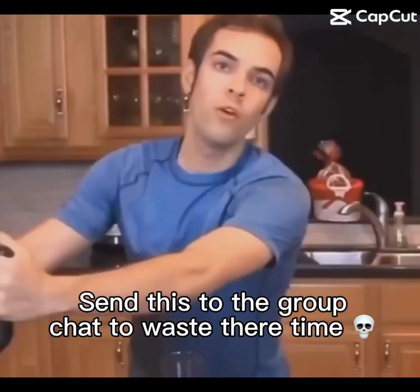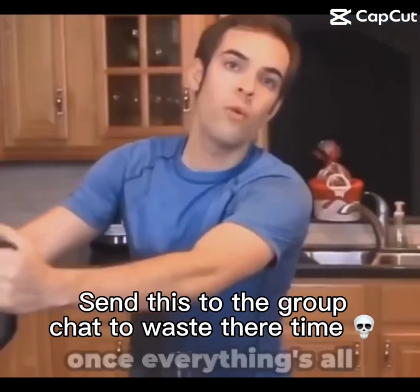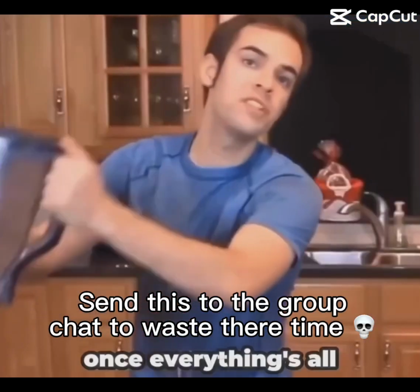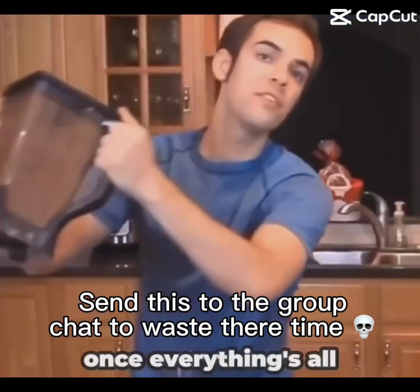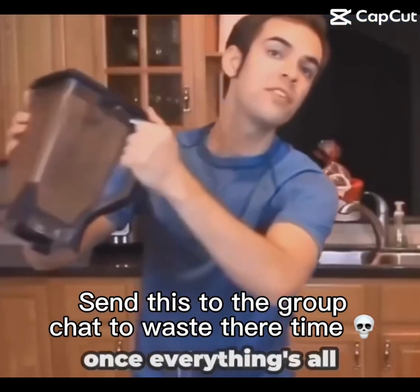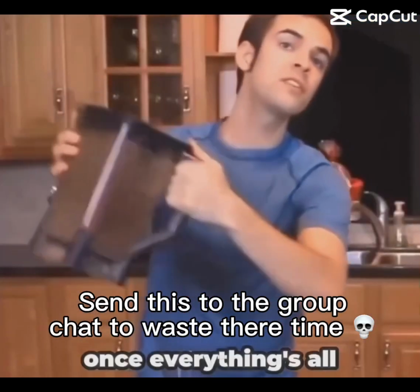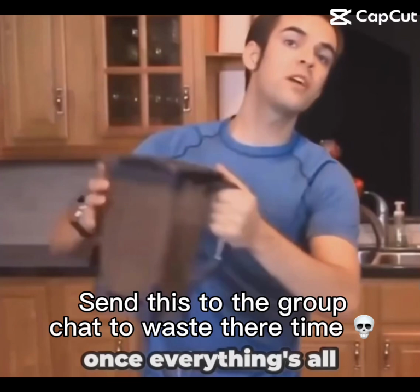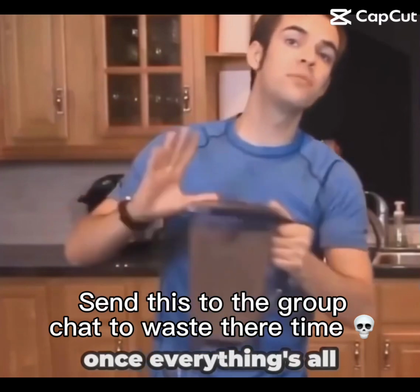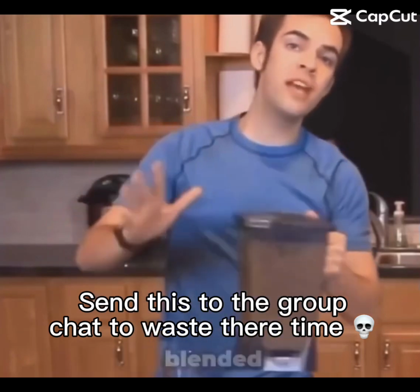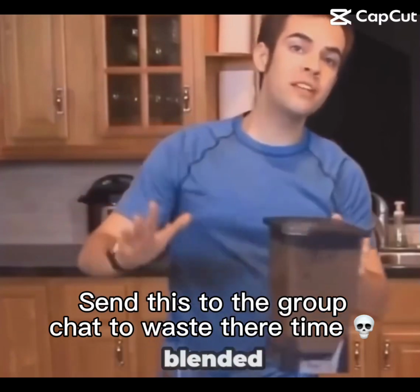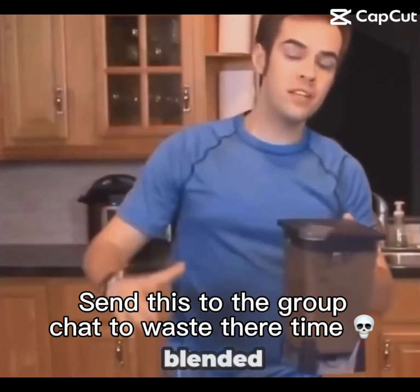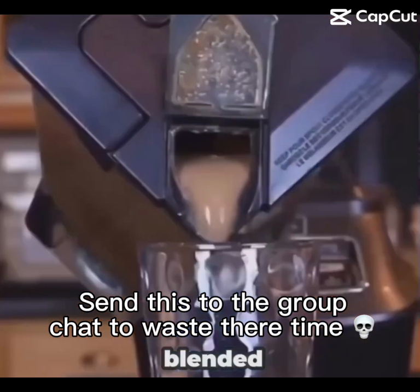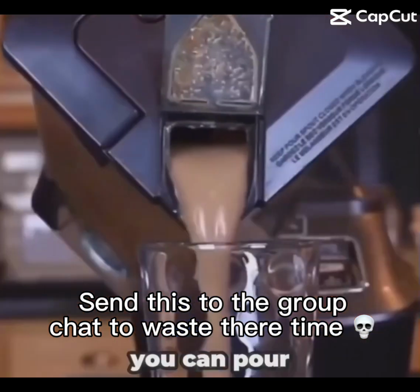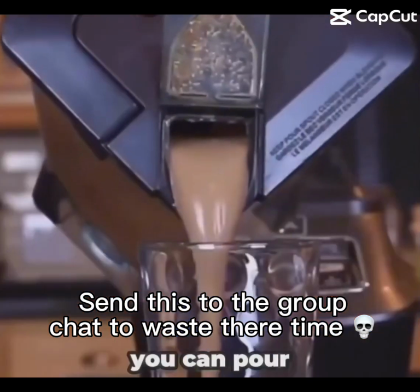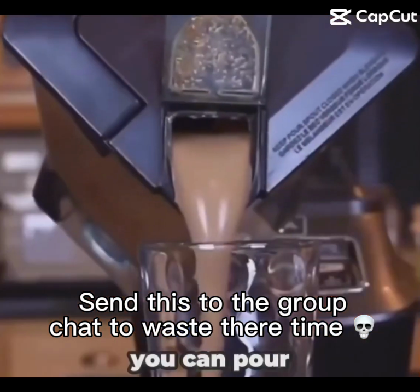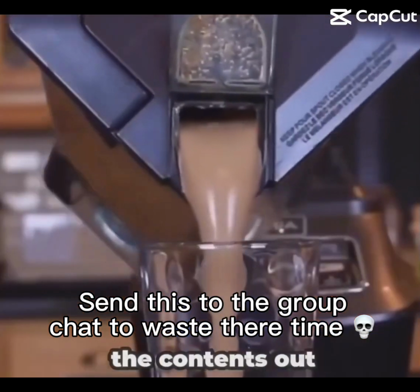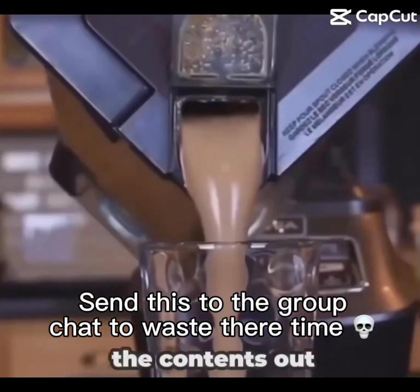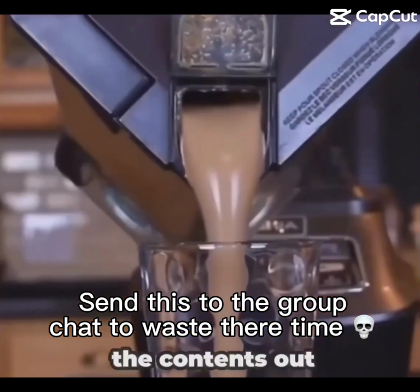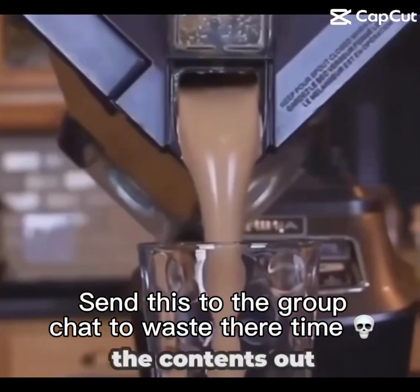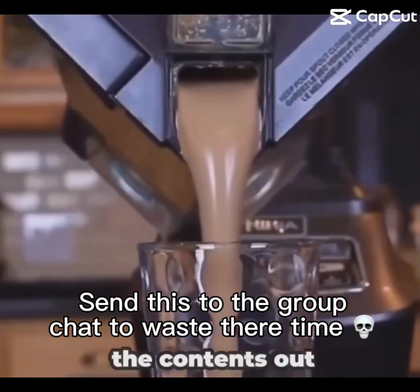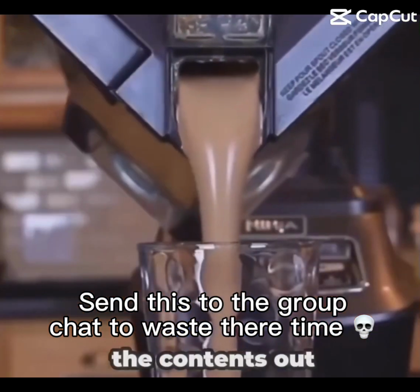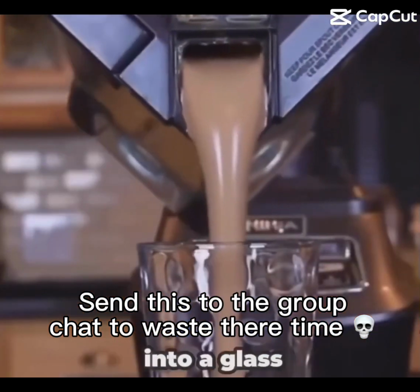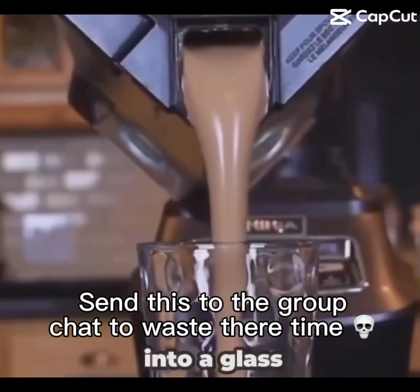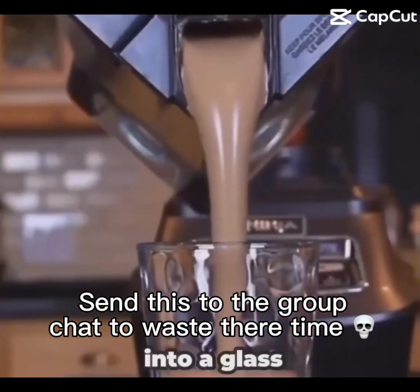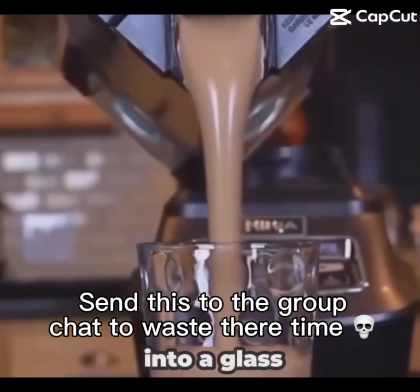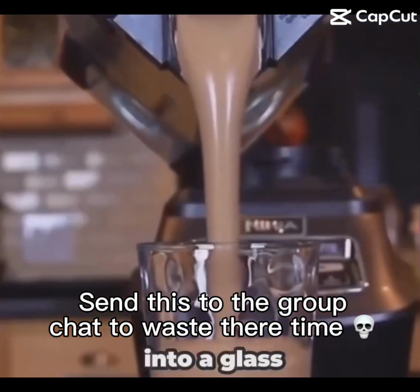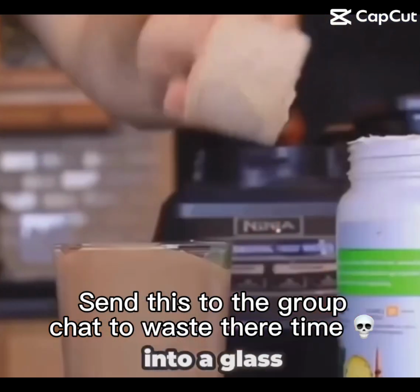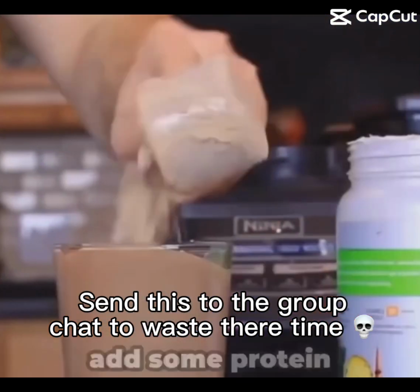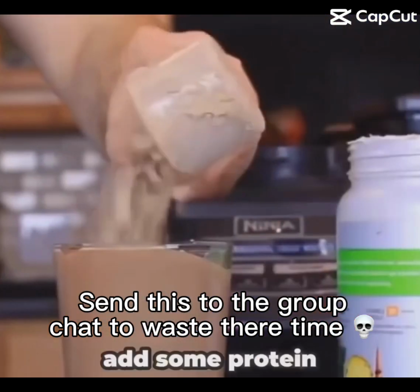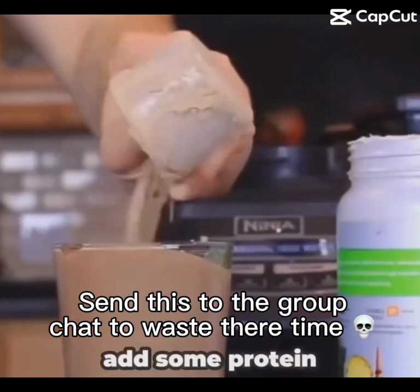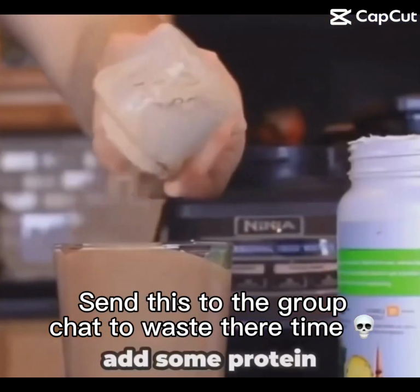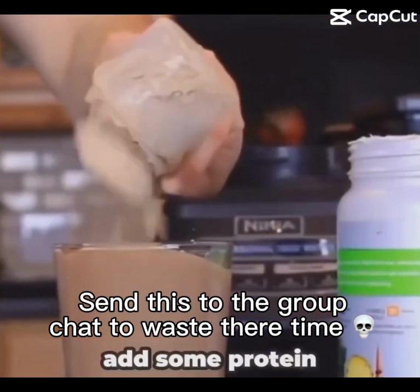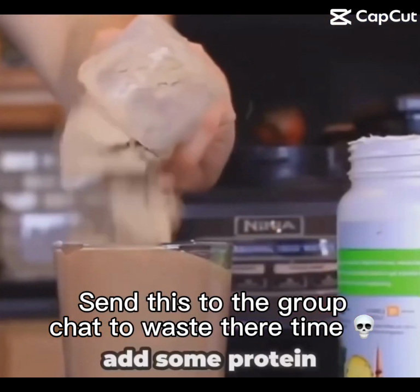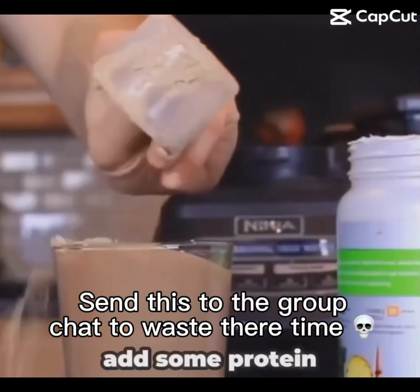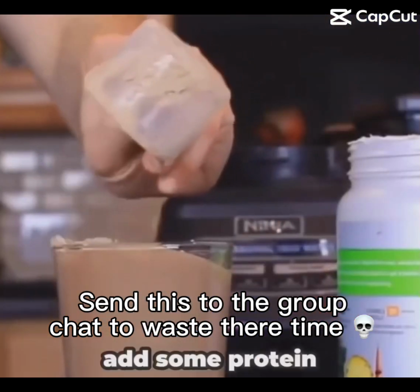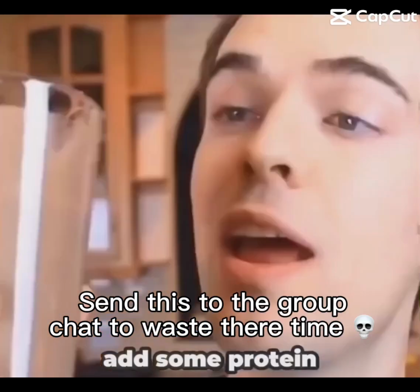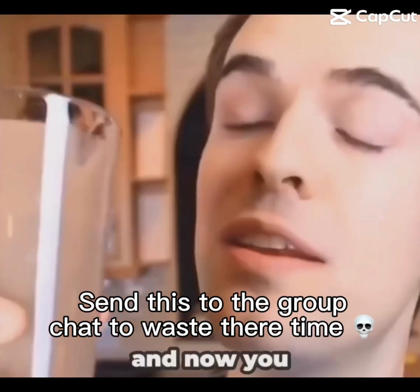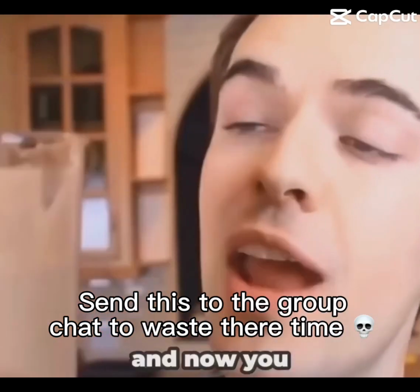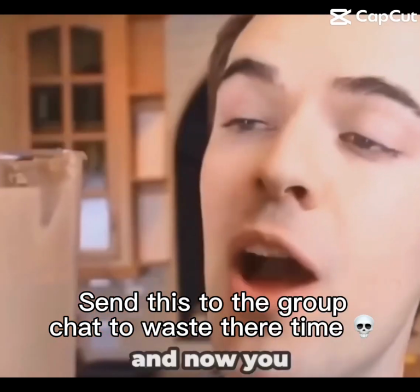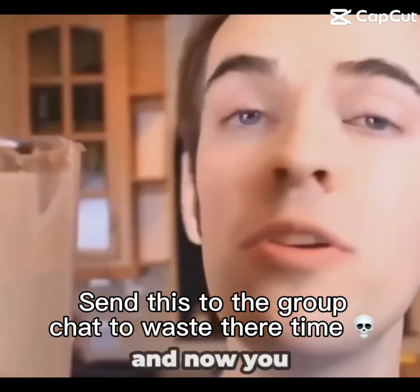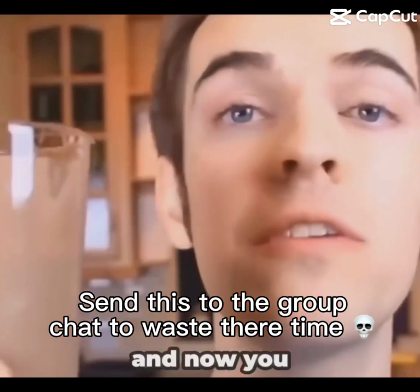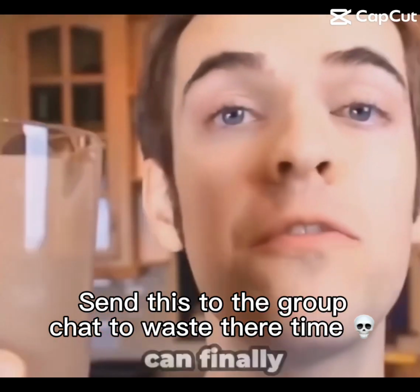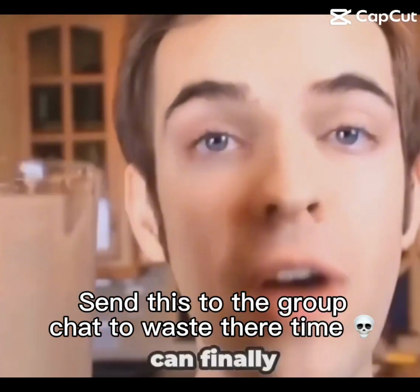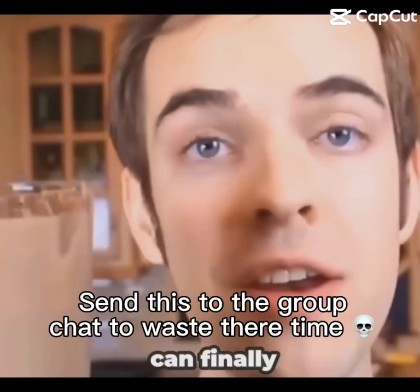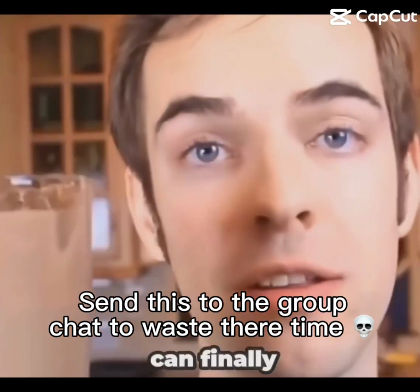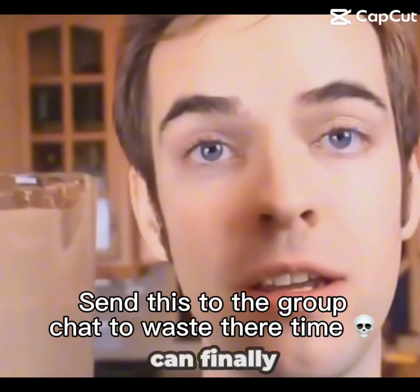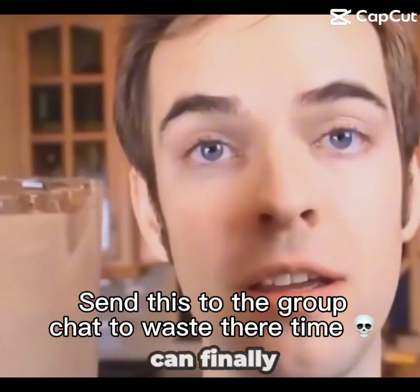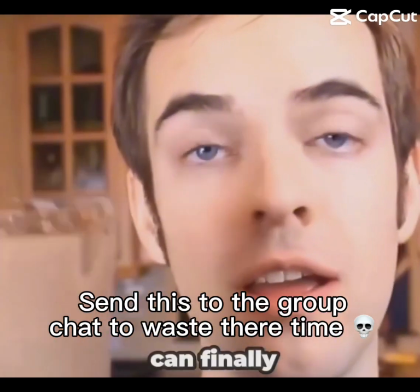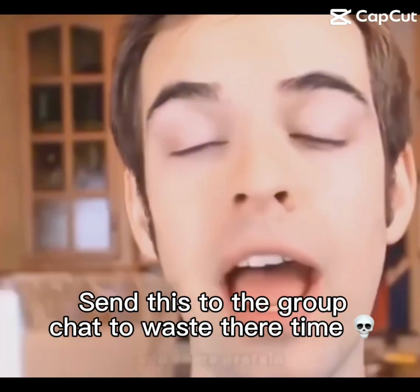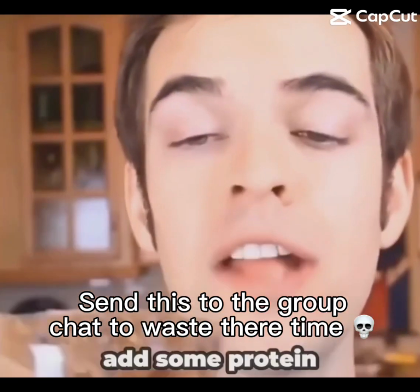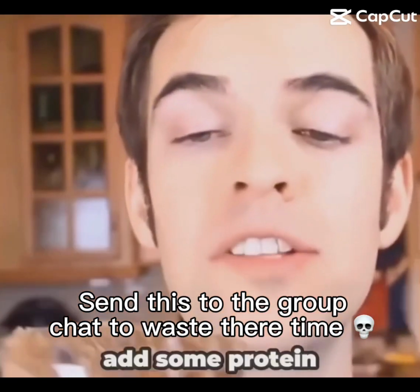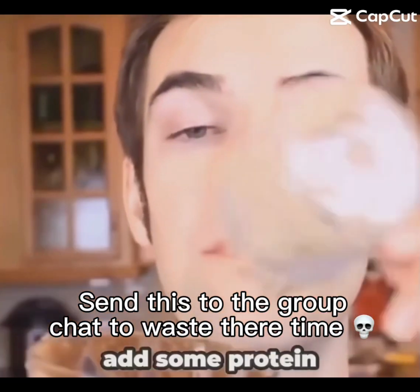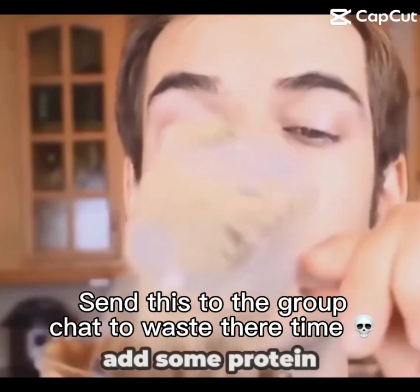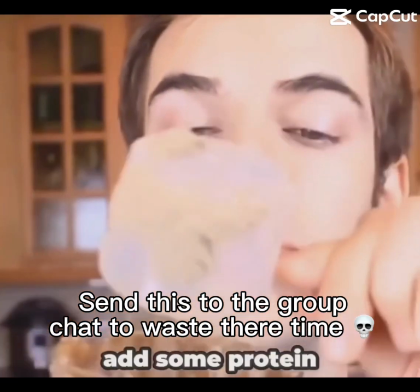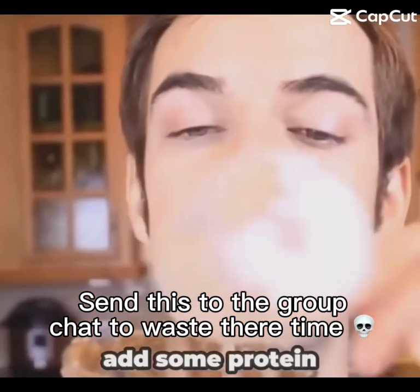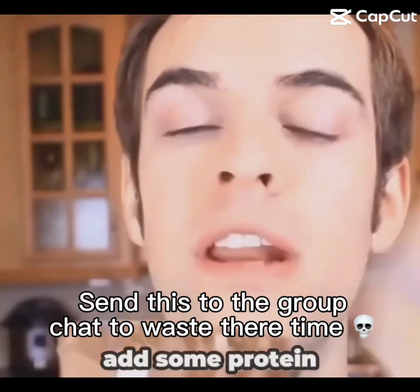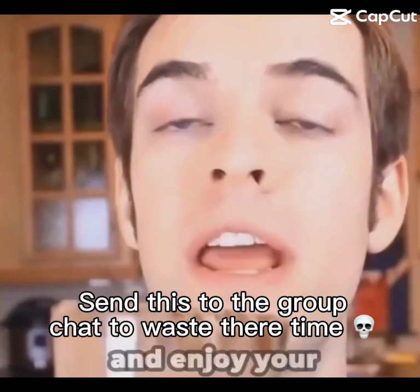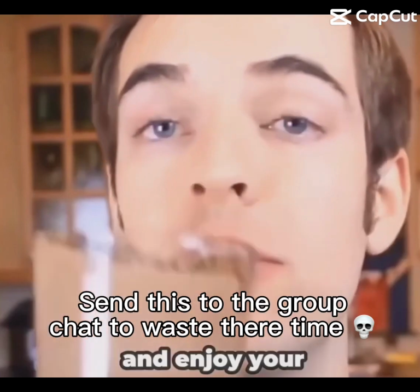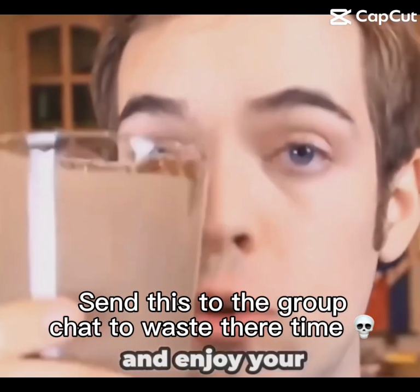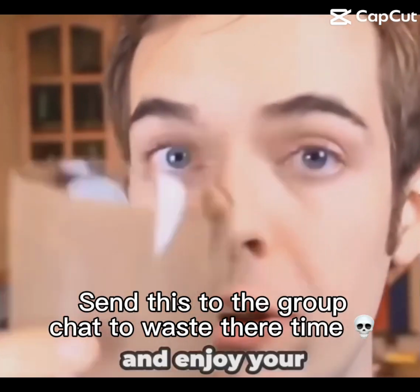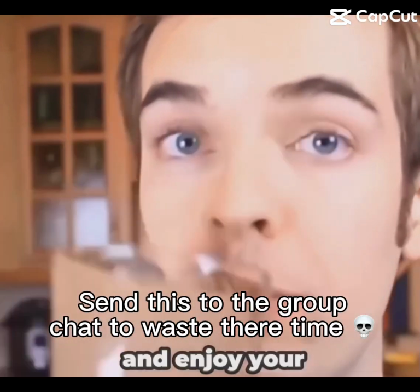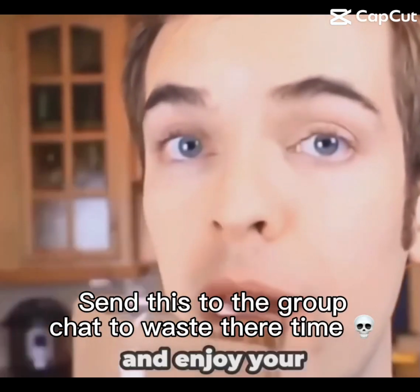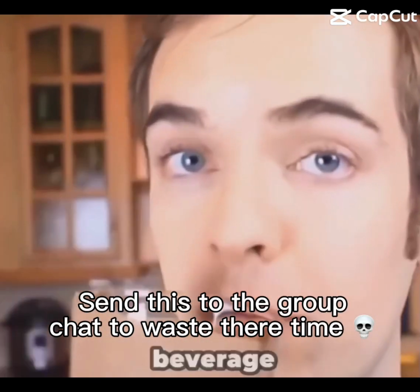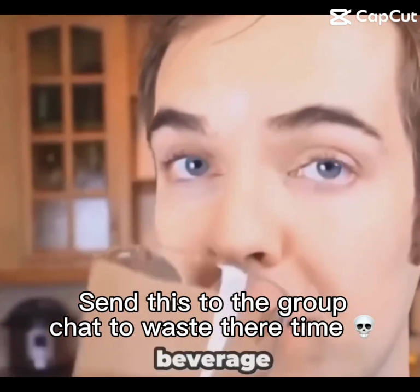Once everything's all blended, you can pour the contents out into a glass, add some protein, and now you can finally add some protein and enjoy your beverage.